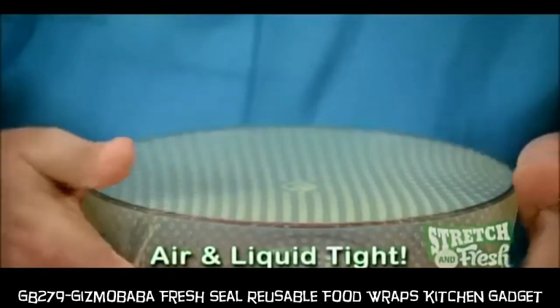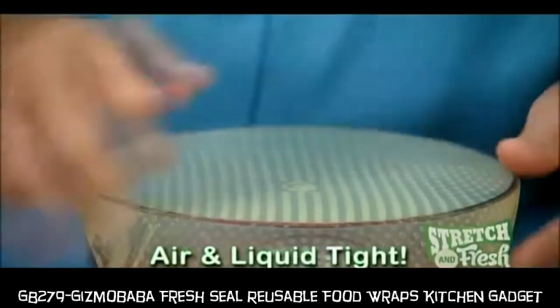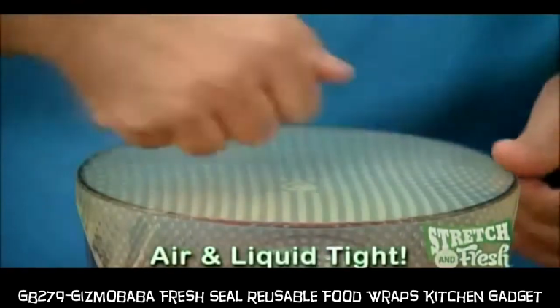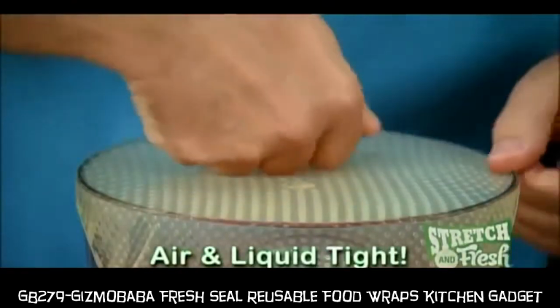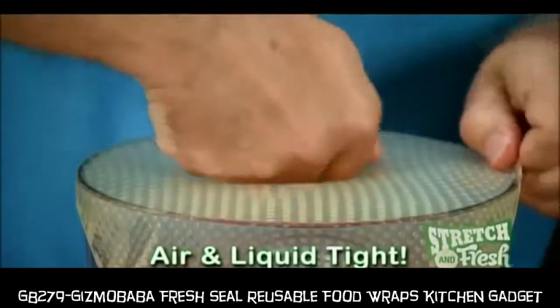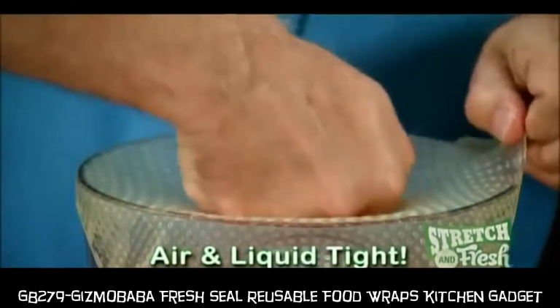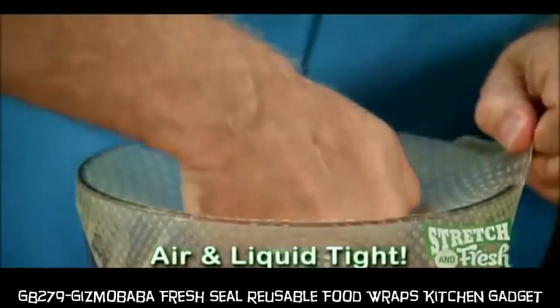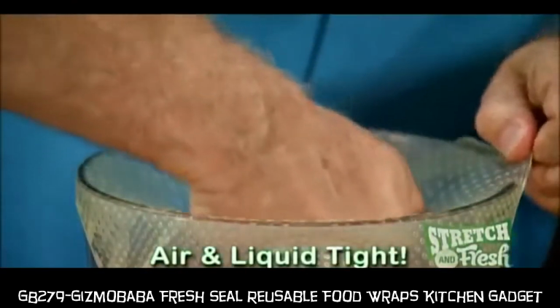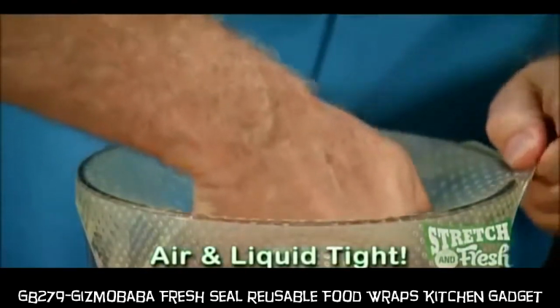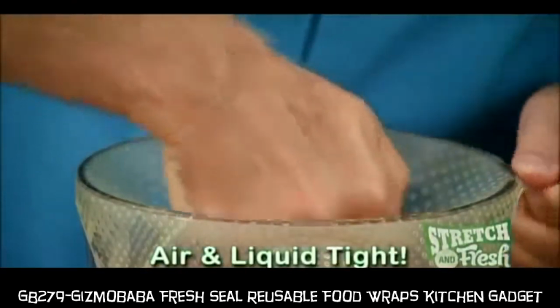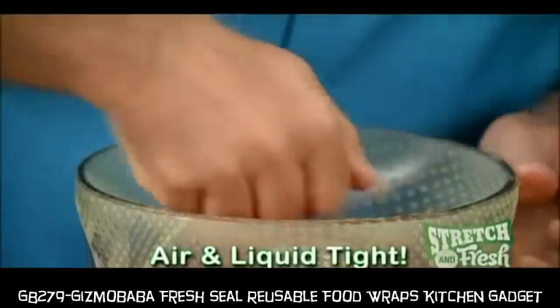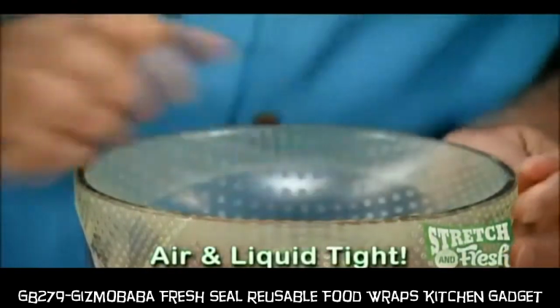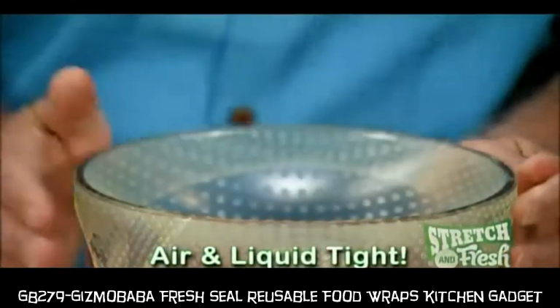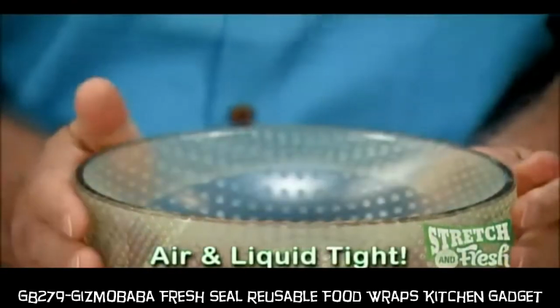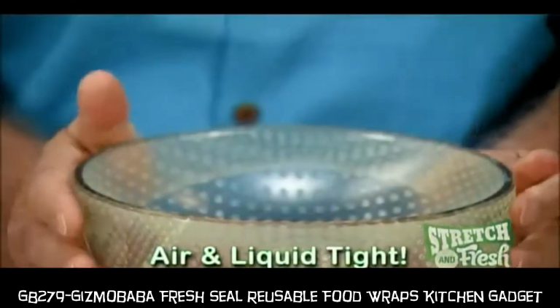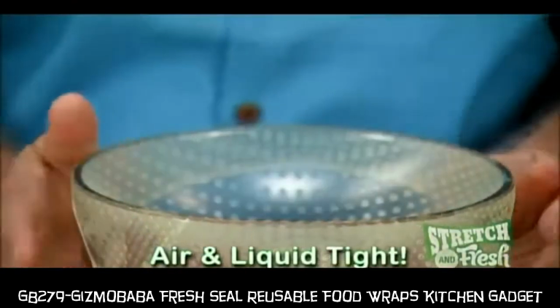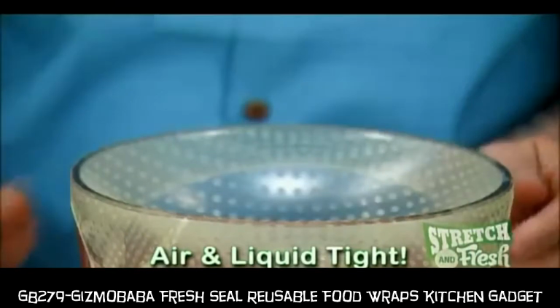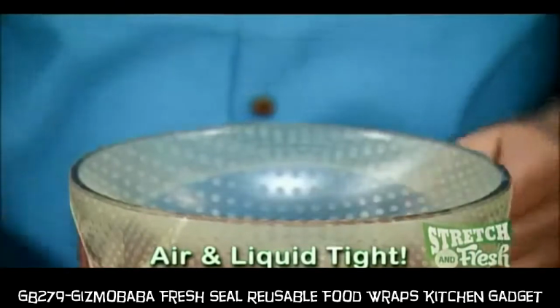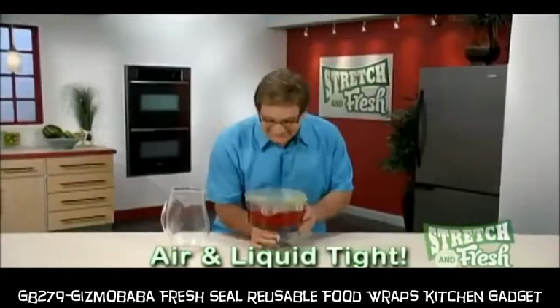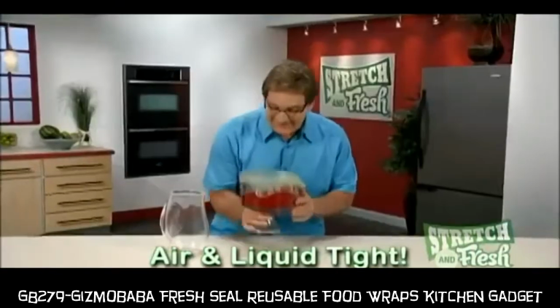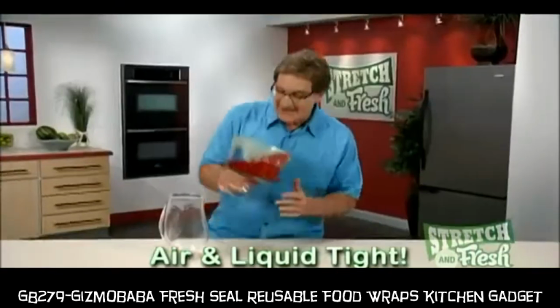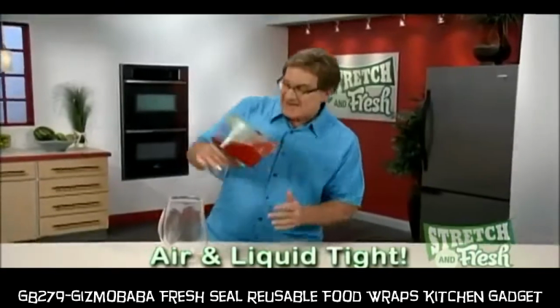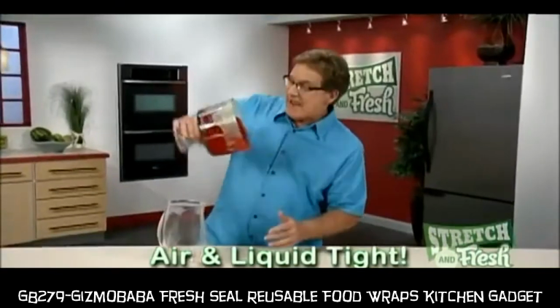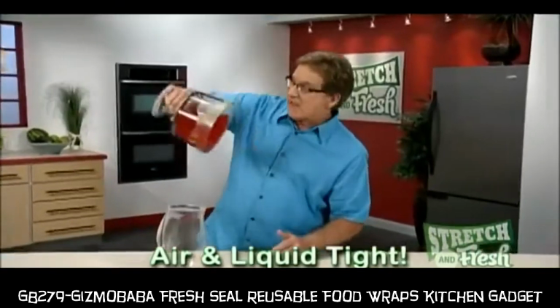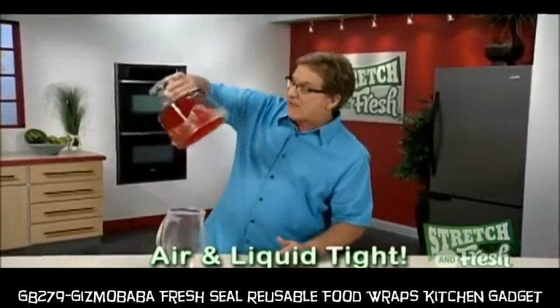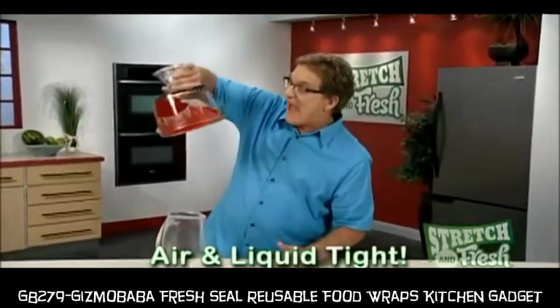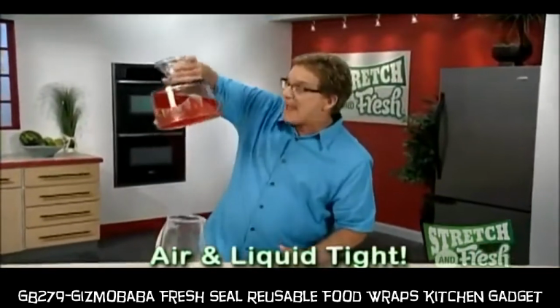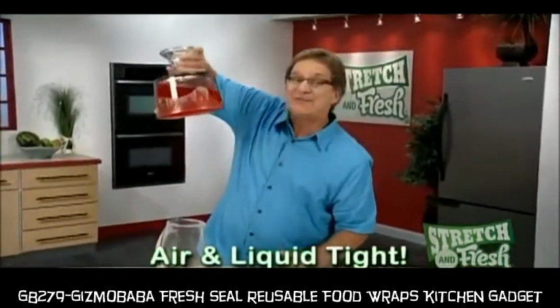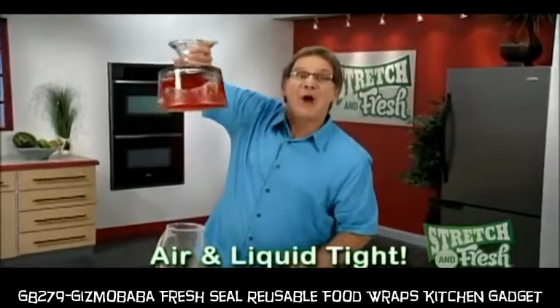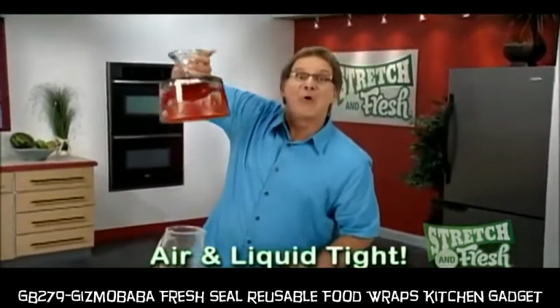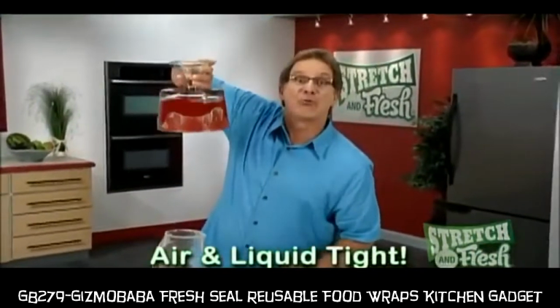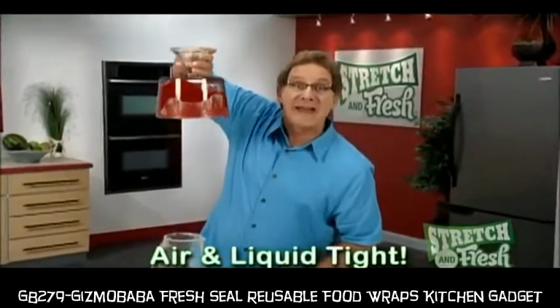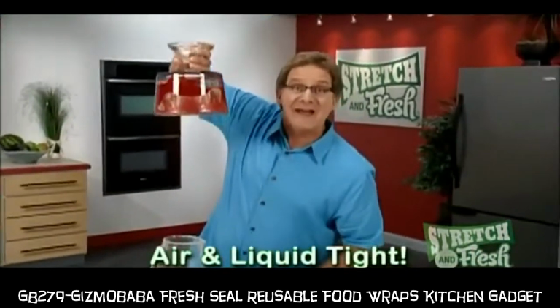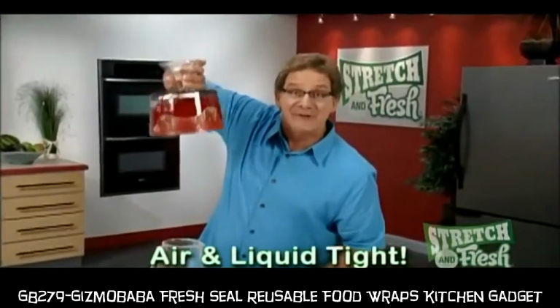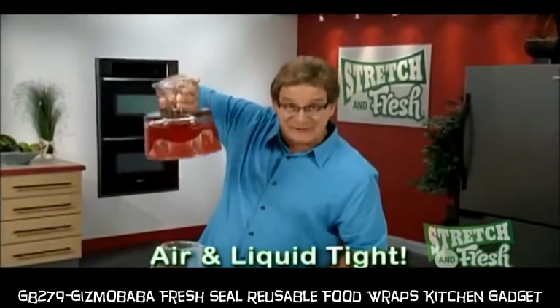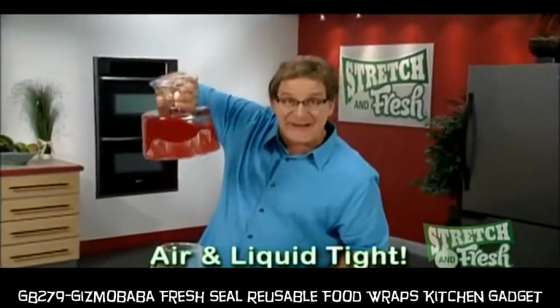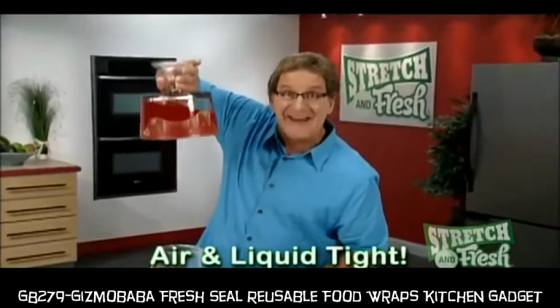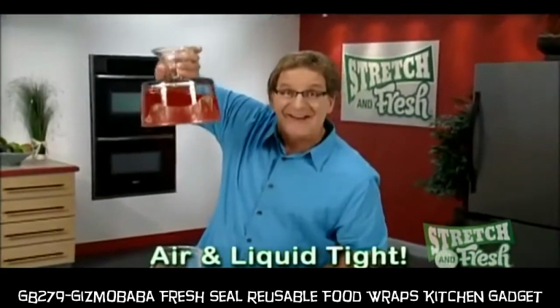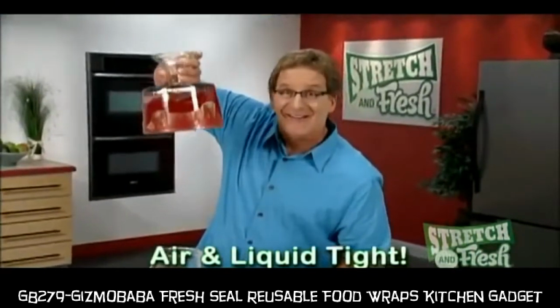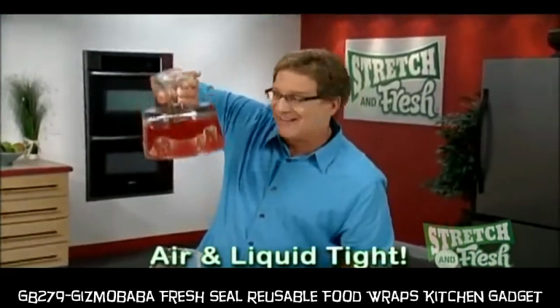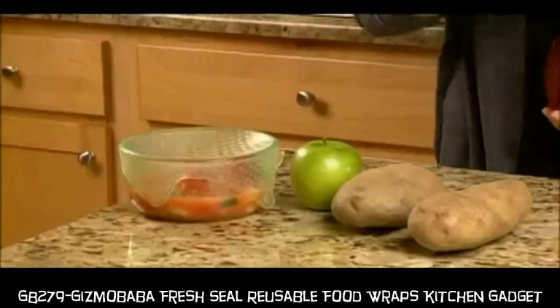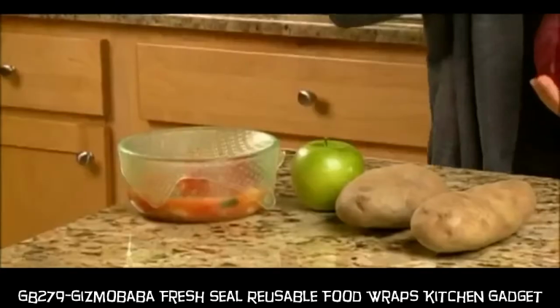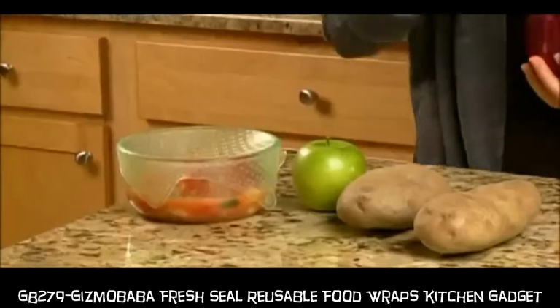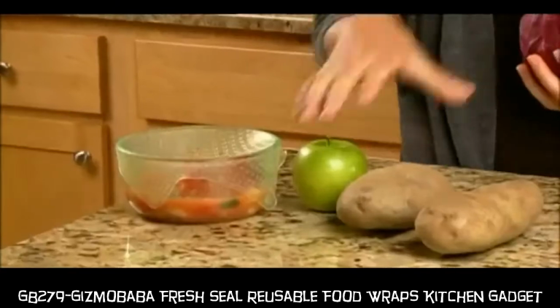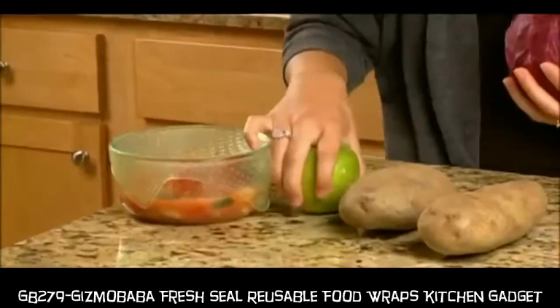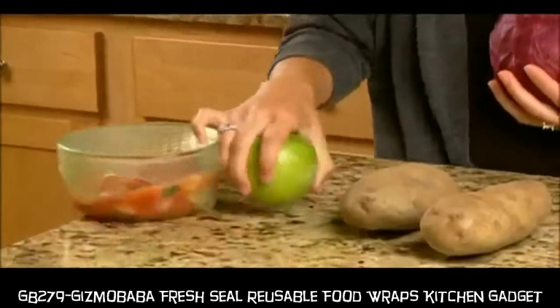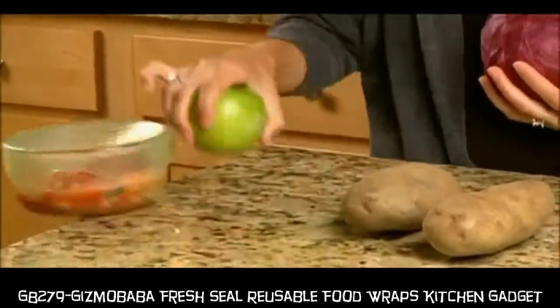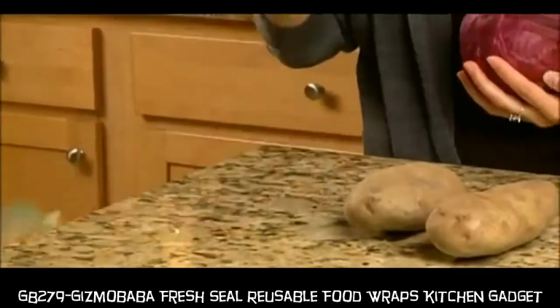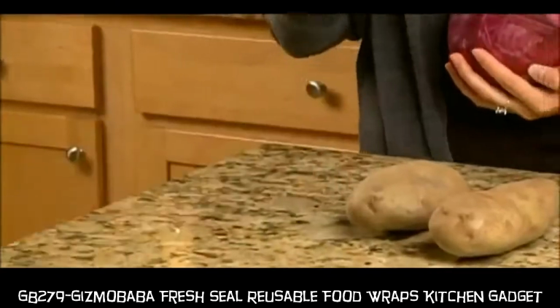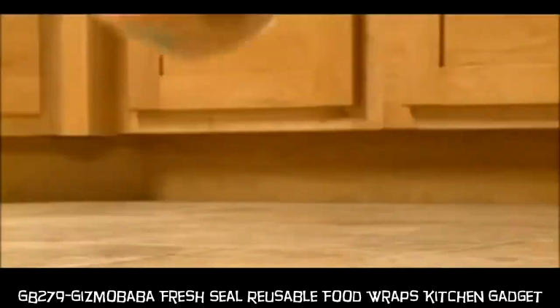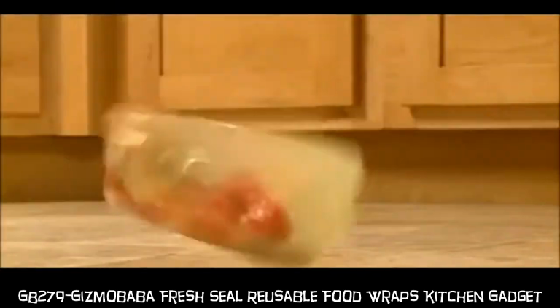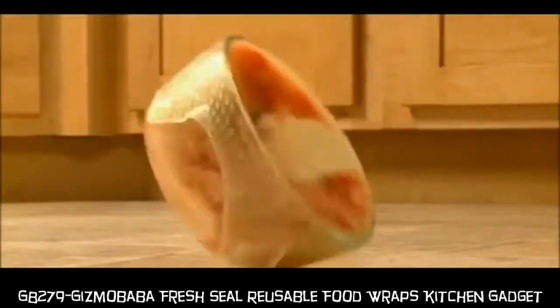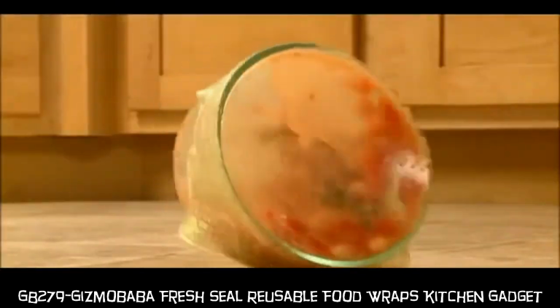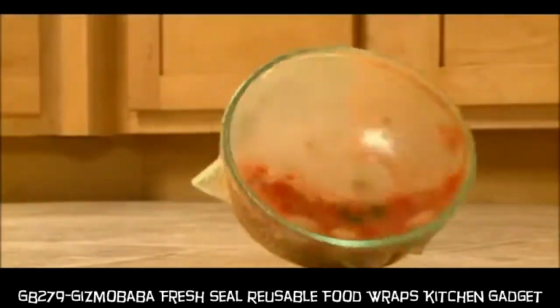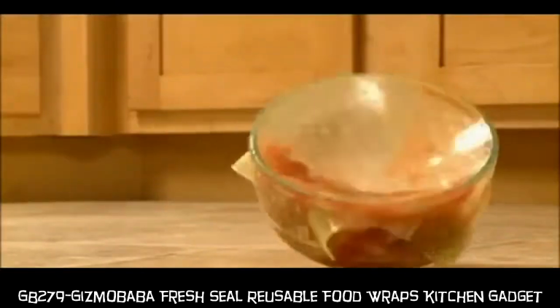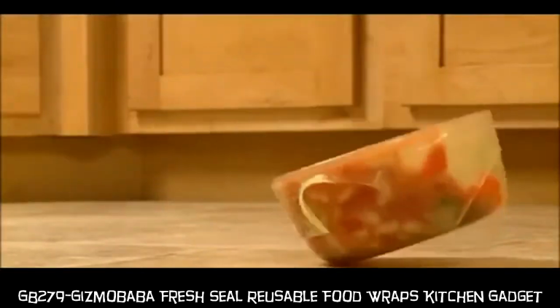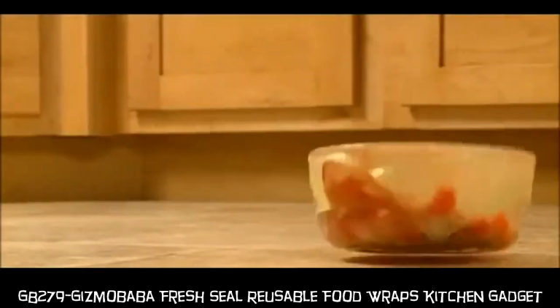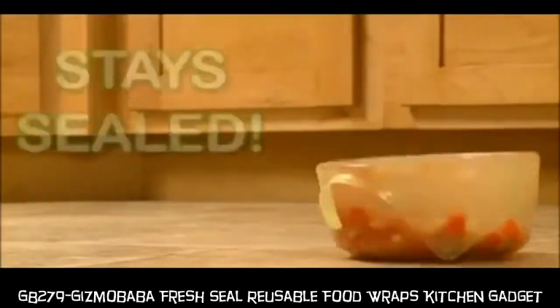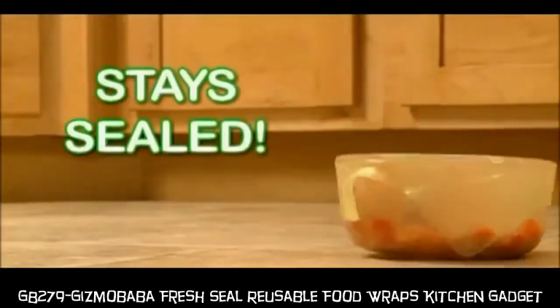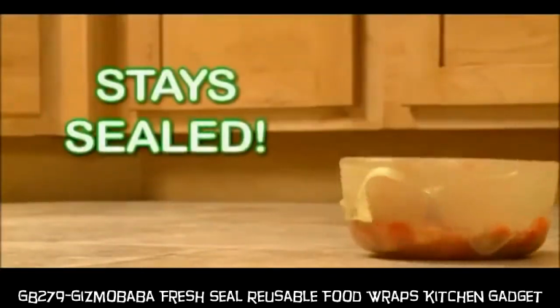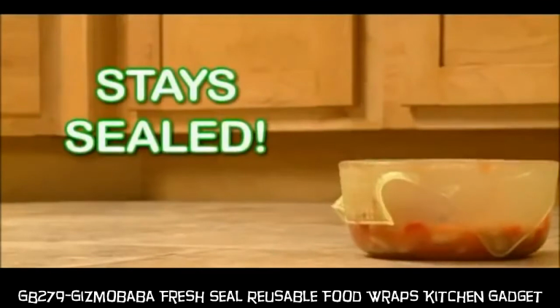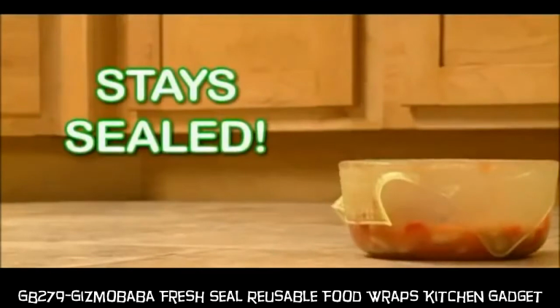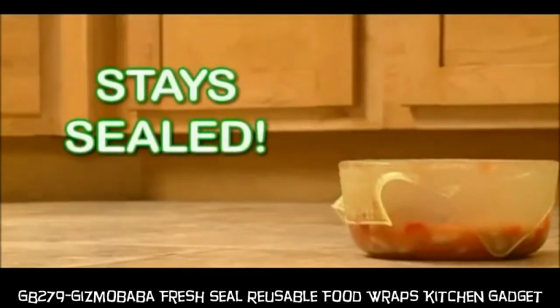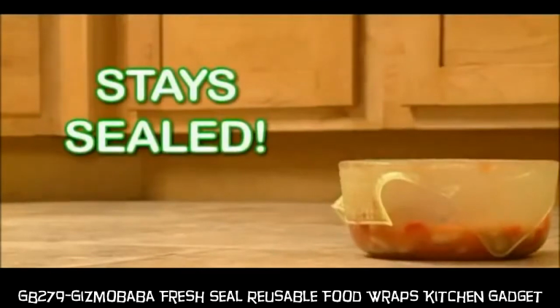Watch this — a gallon of fruit punch. Now that's a real seal. Stretch & Fresh stays sealed so there's no mess.